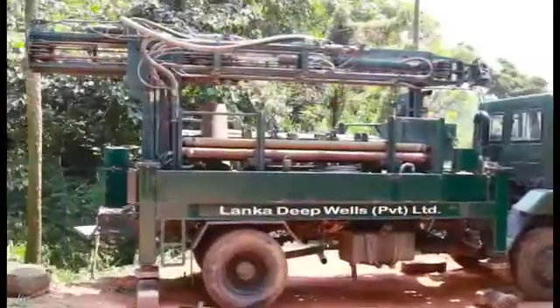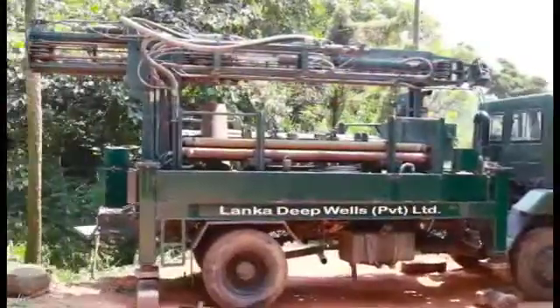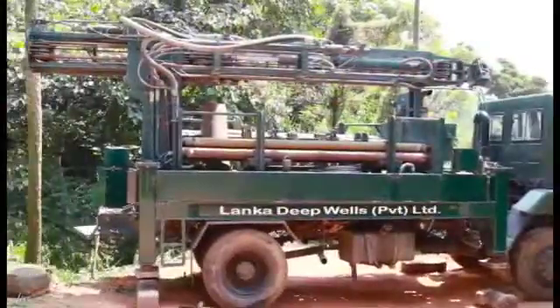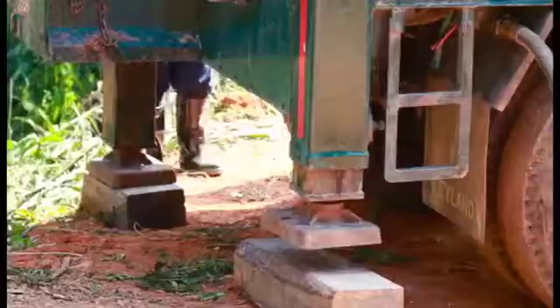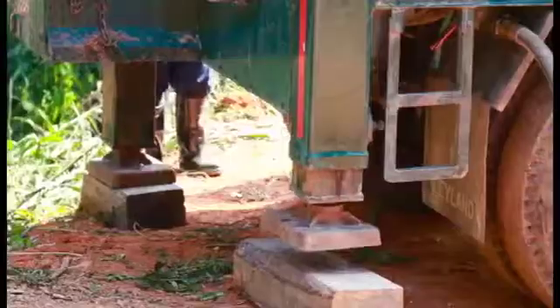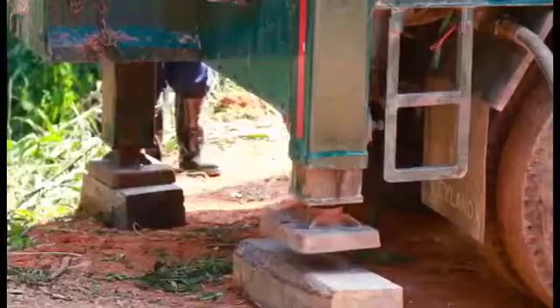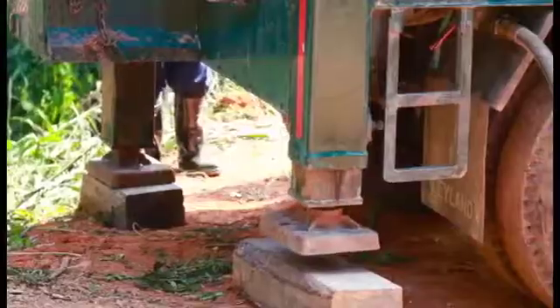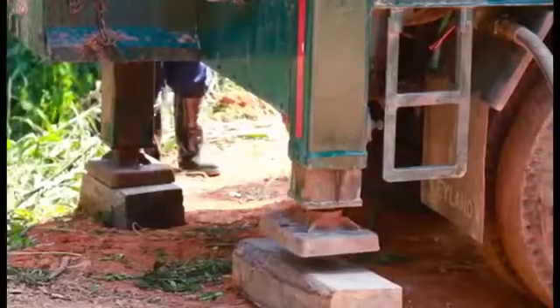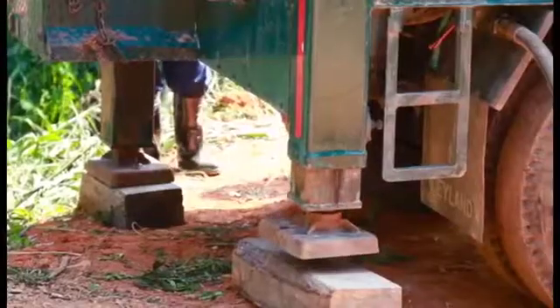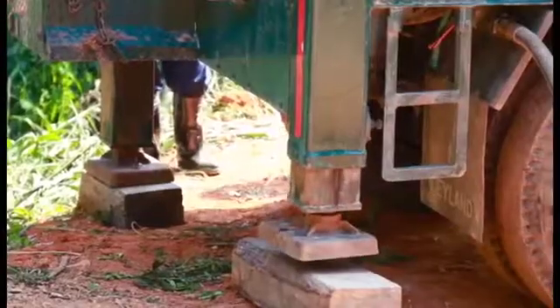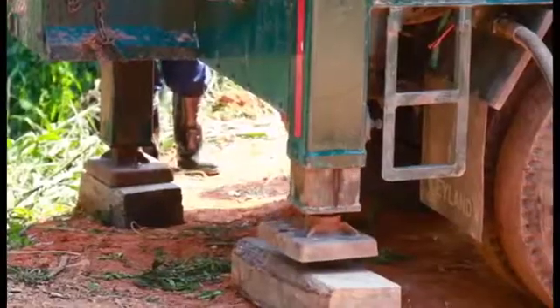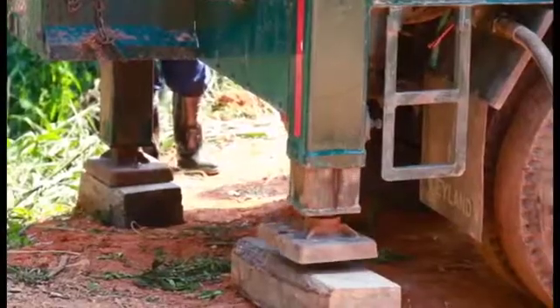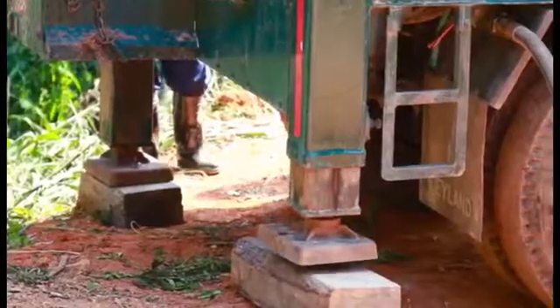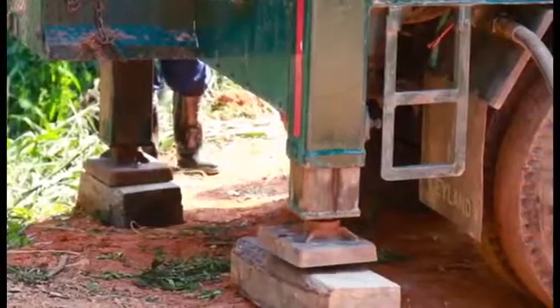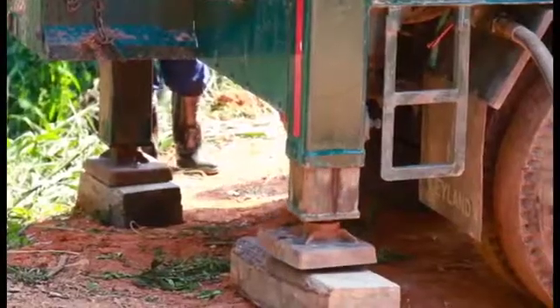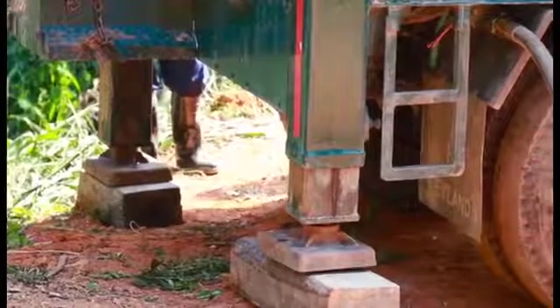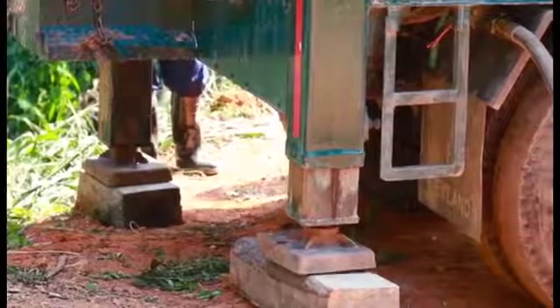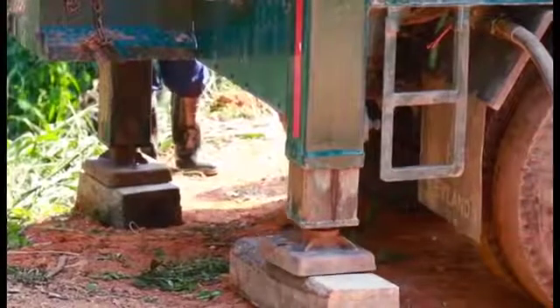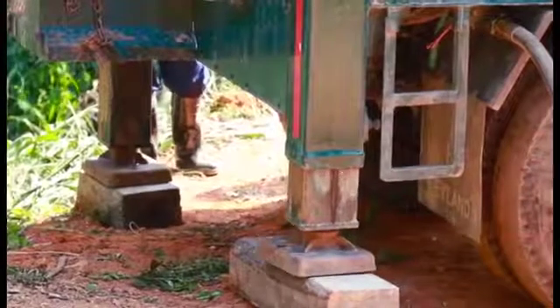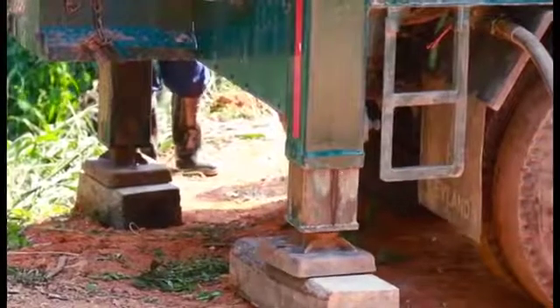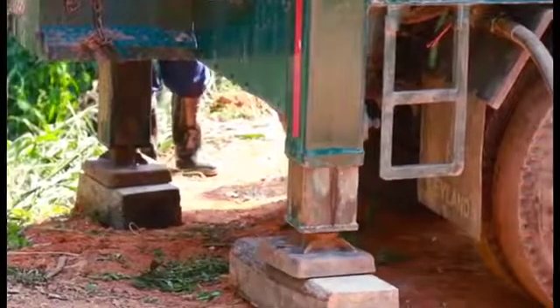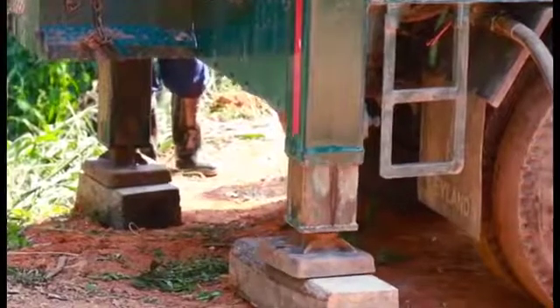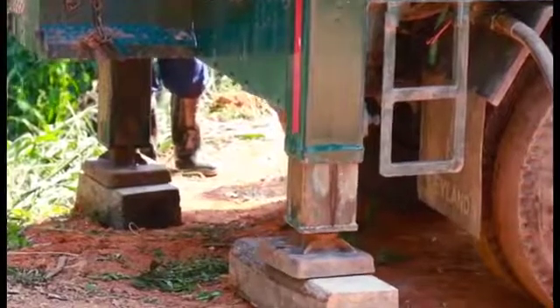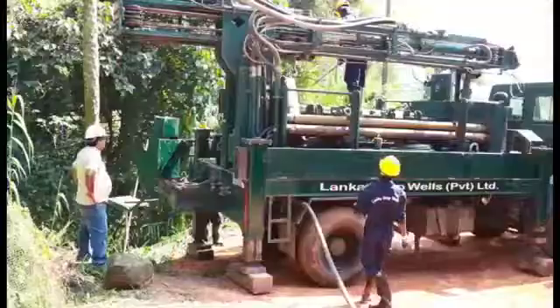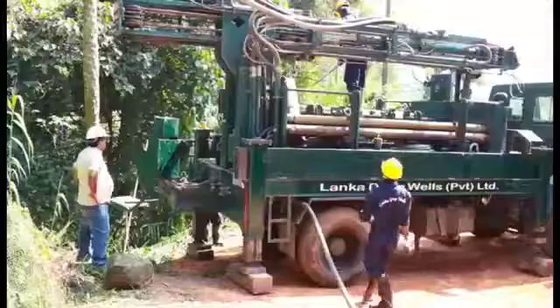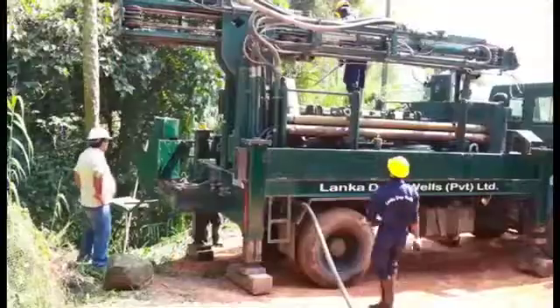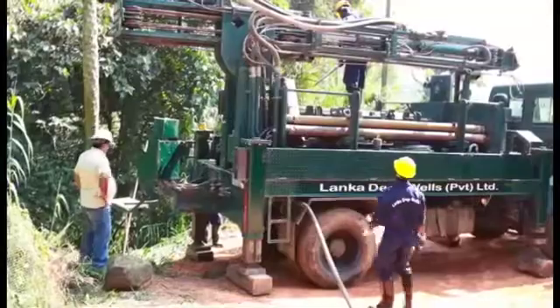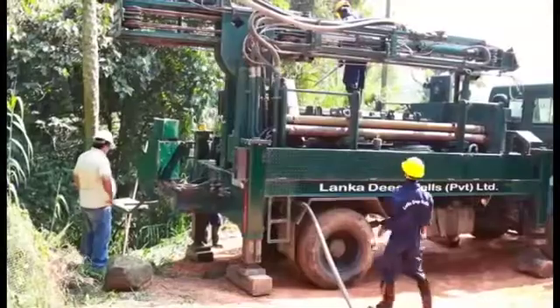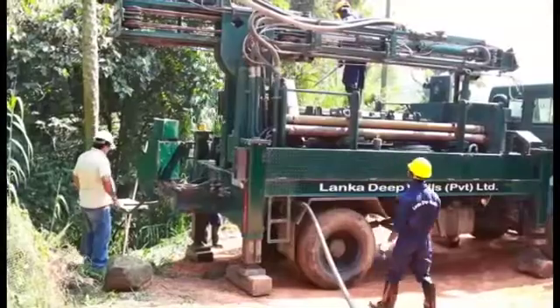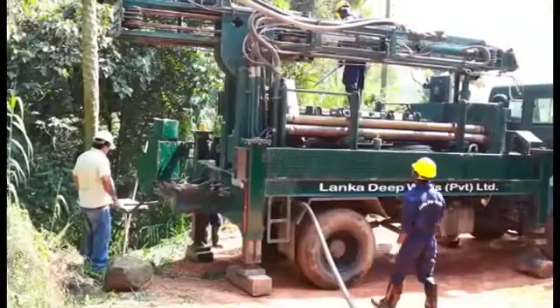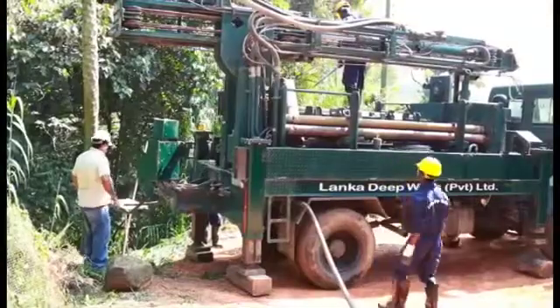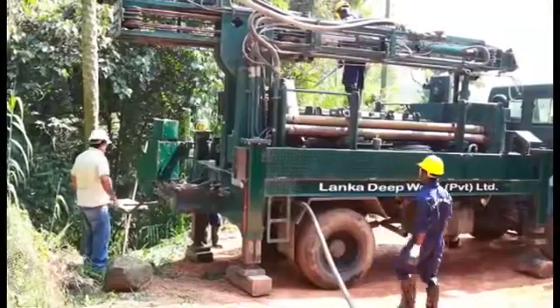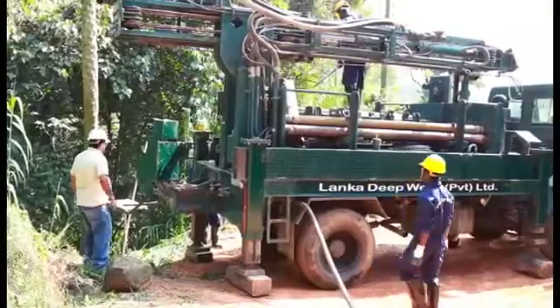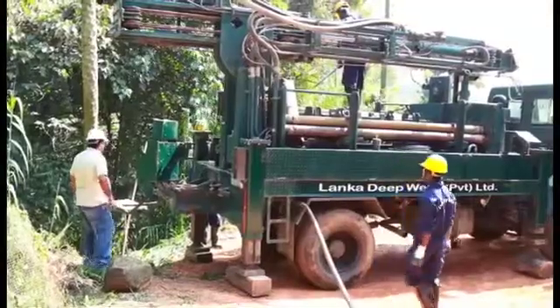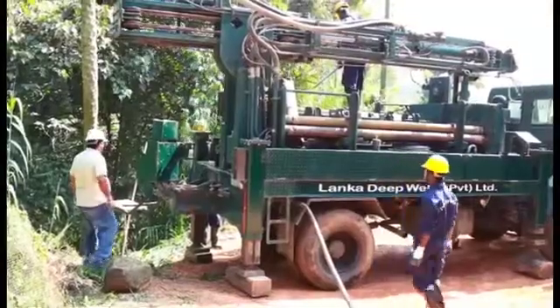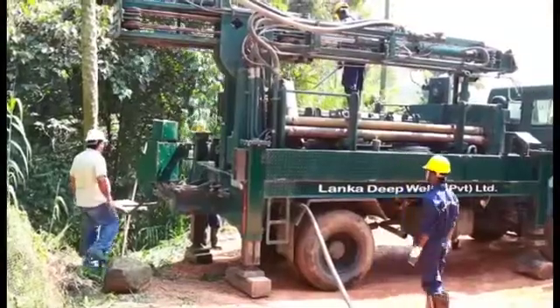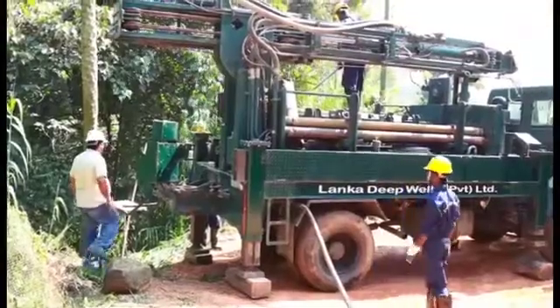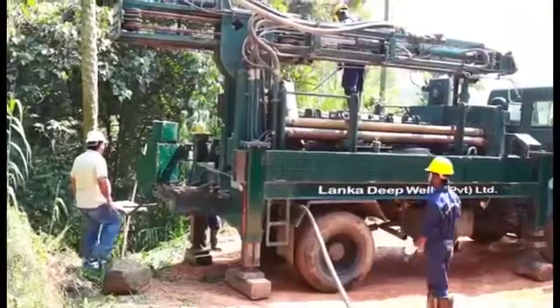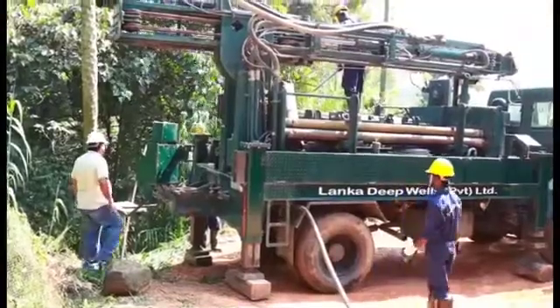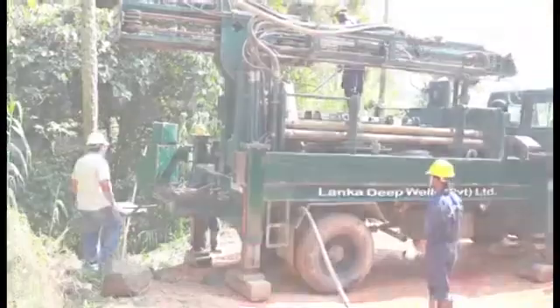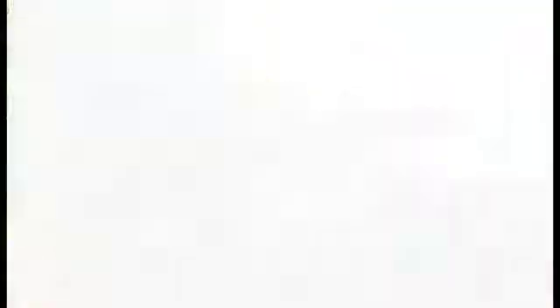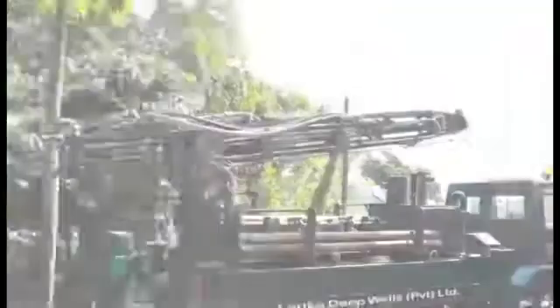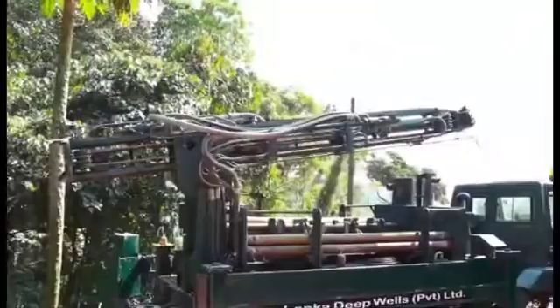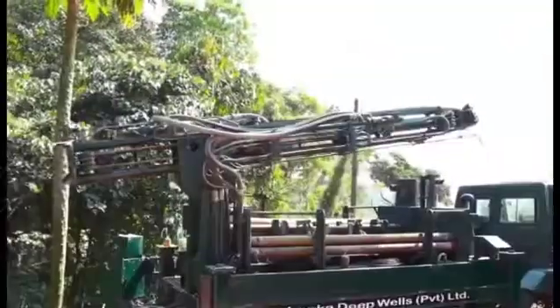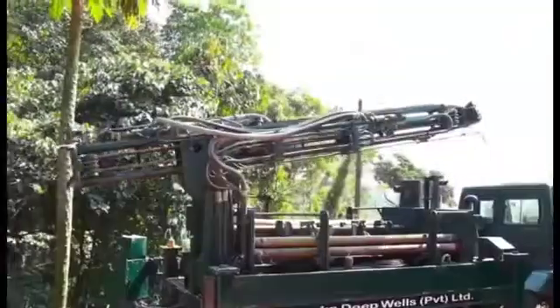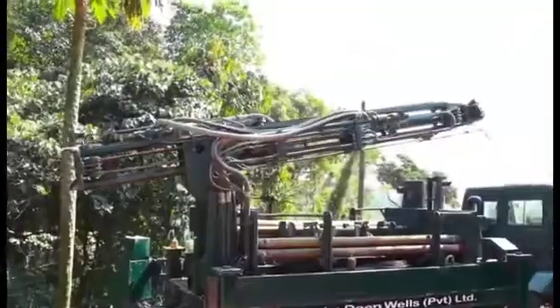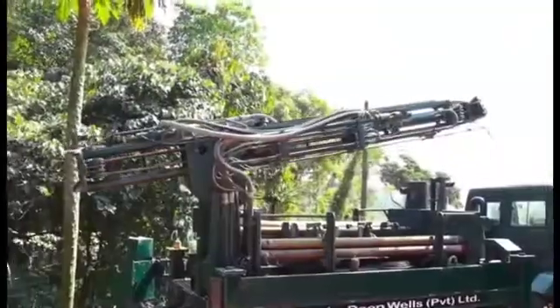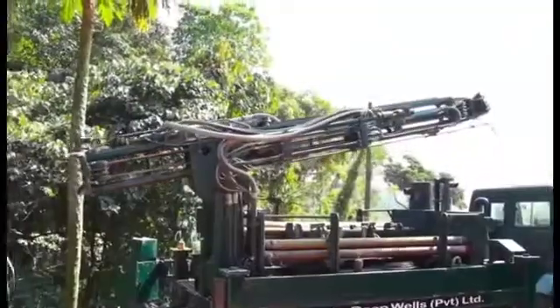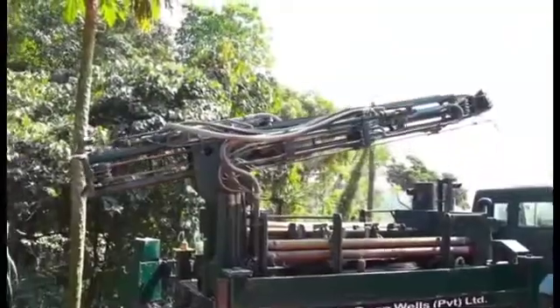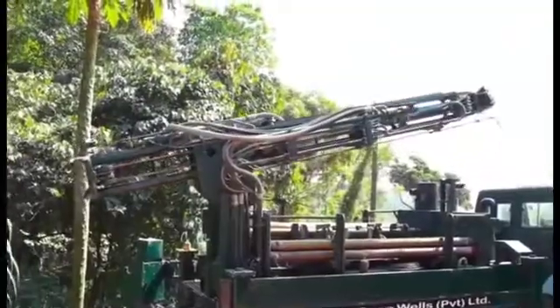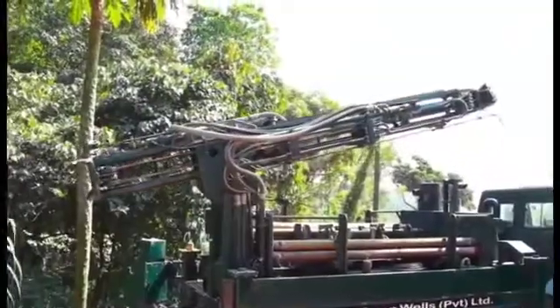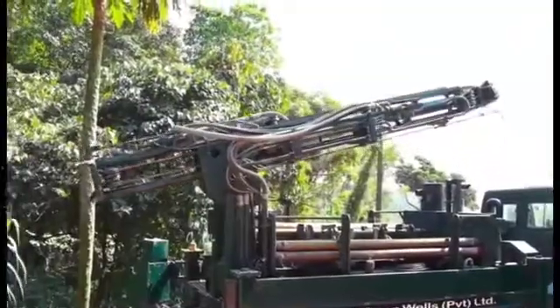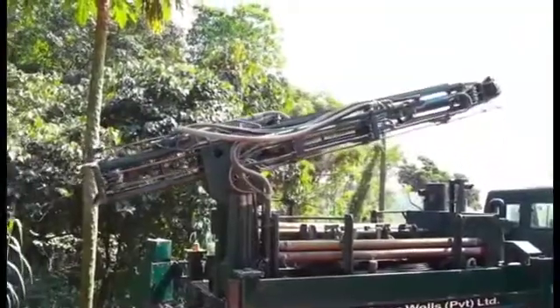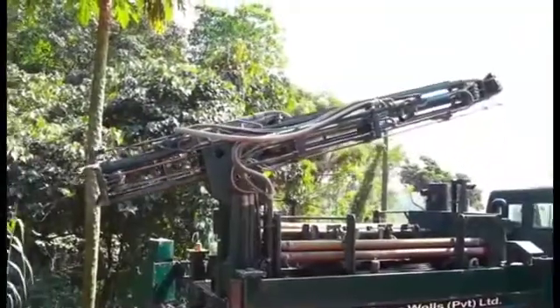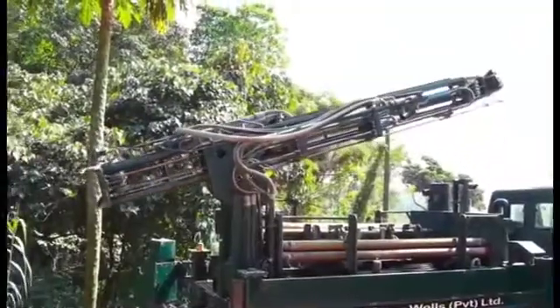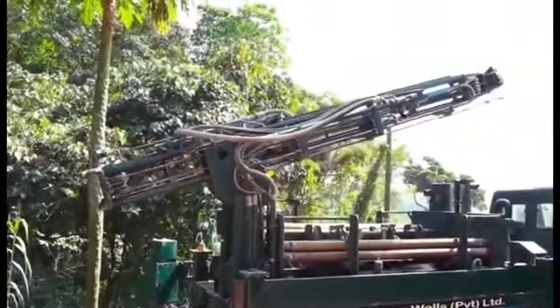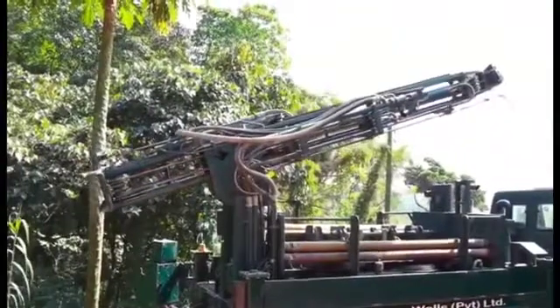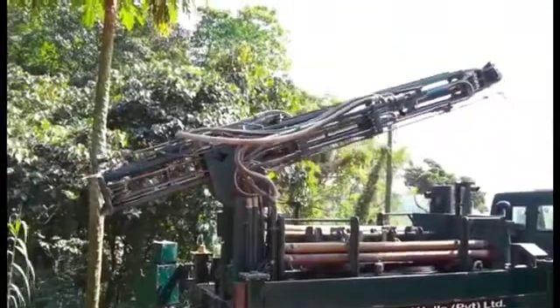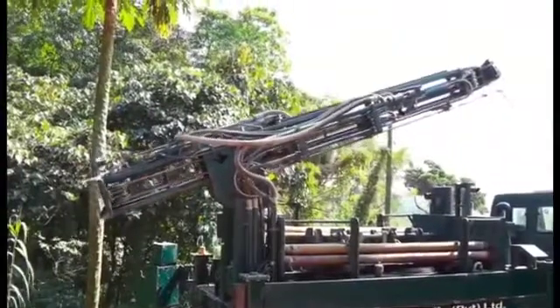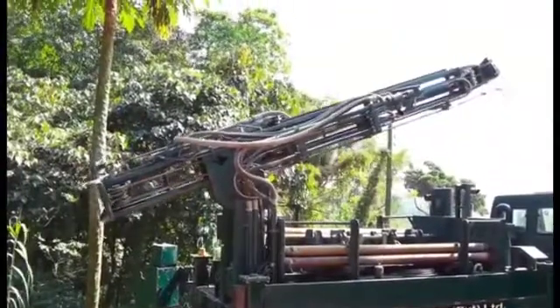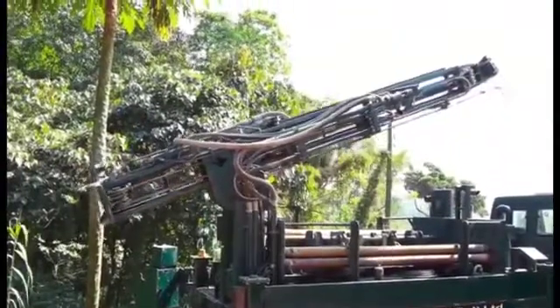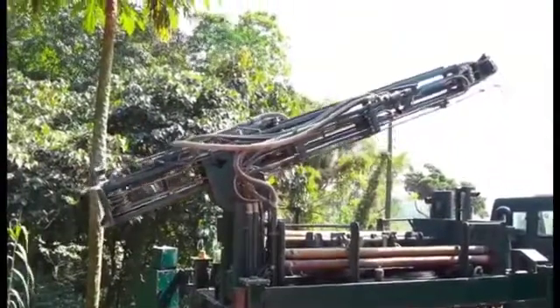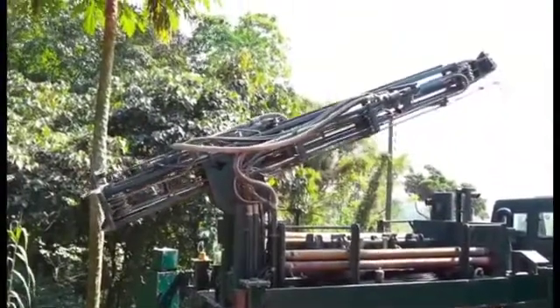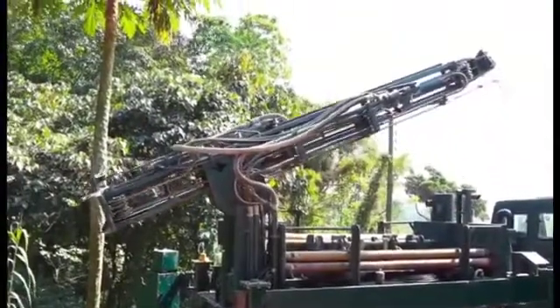Next, we level the machine using four leg jacks. The third stage is erecting the drill mast.